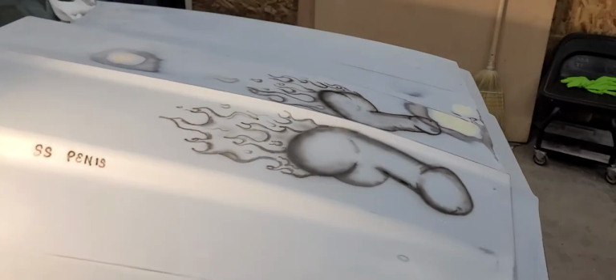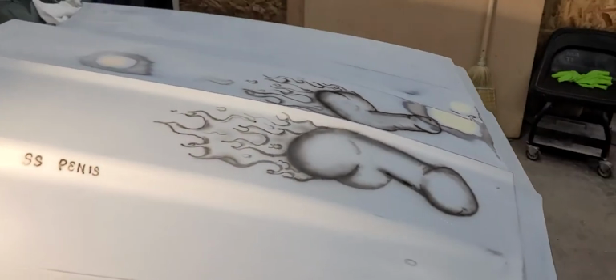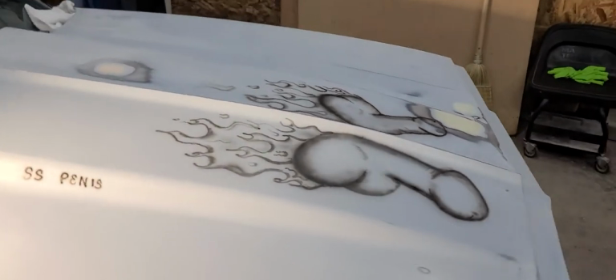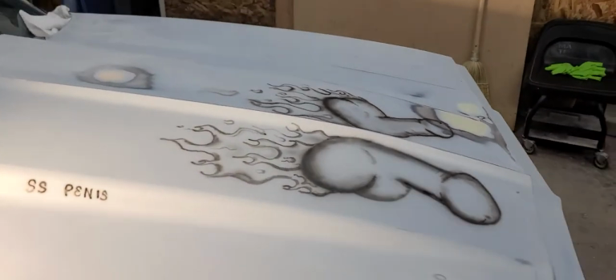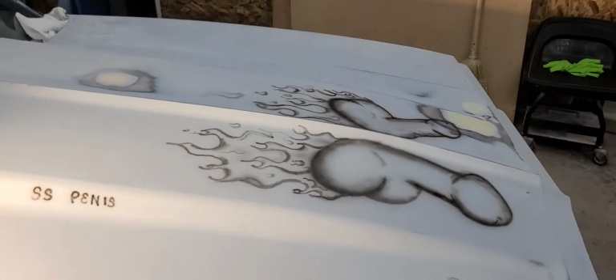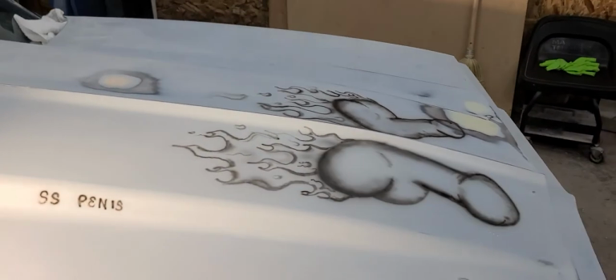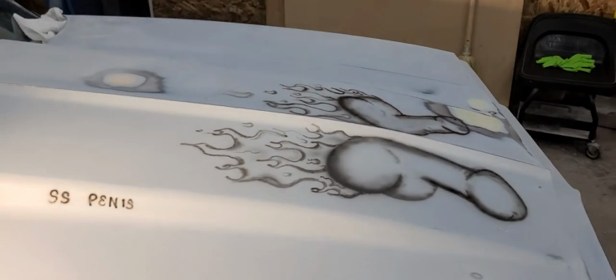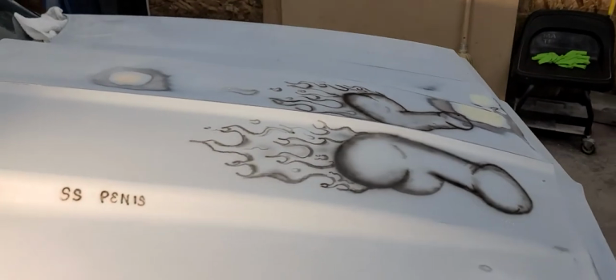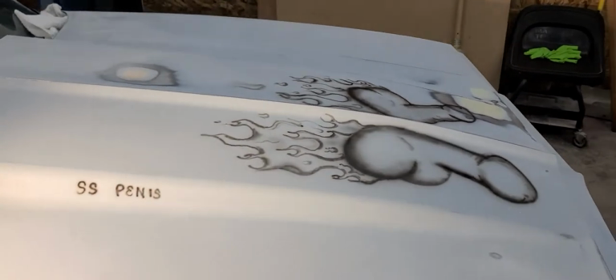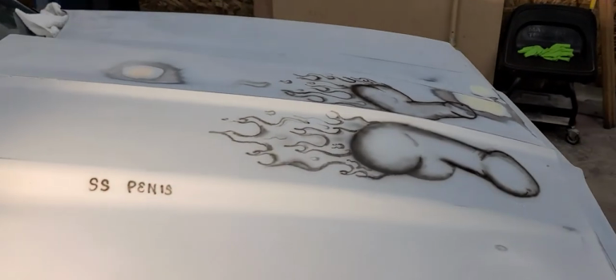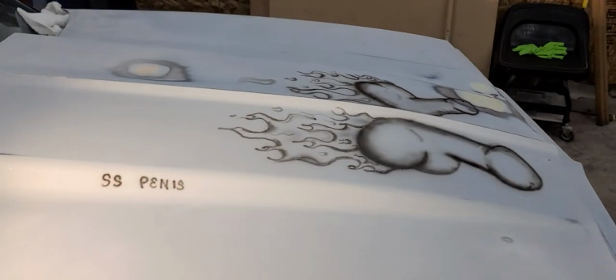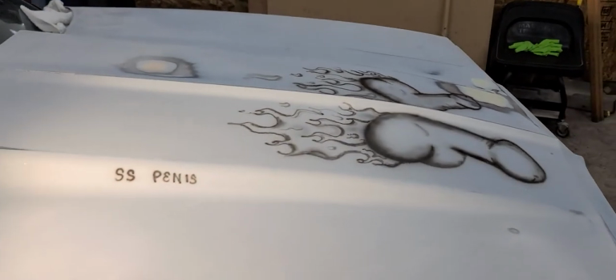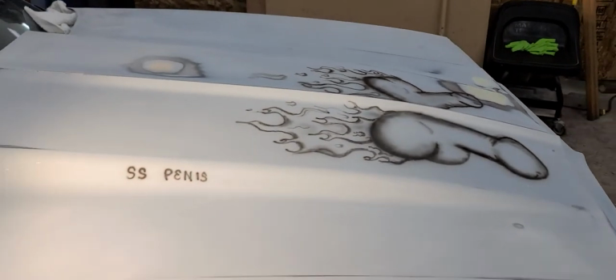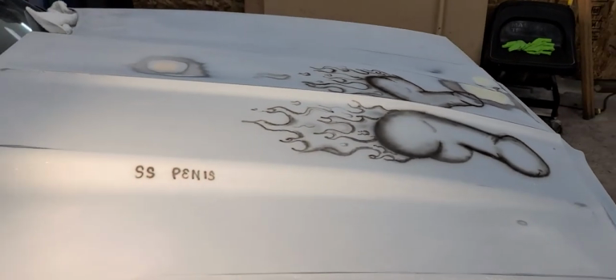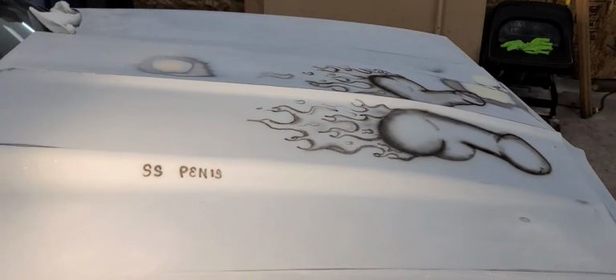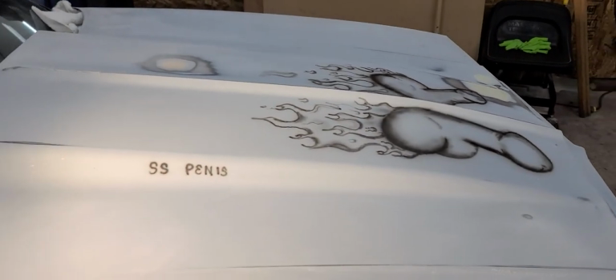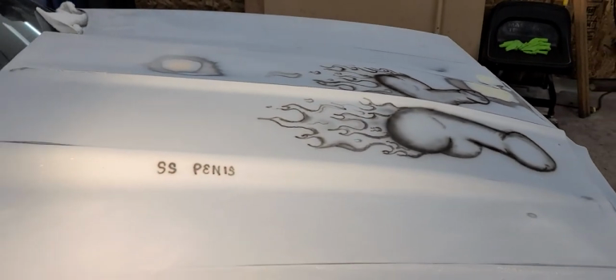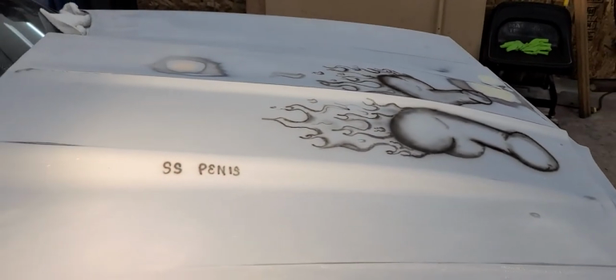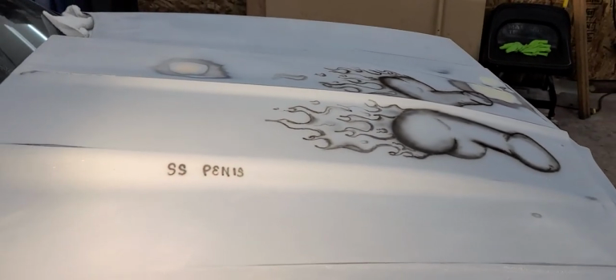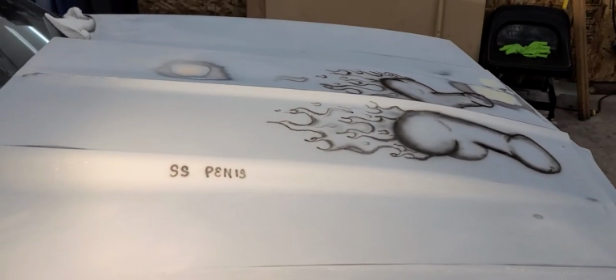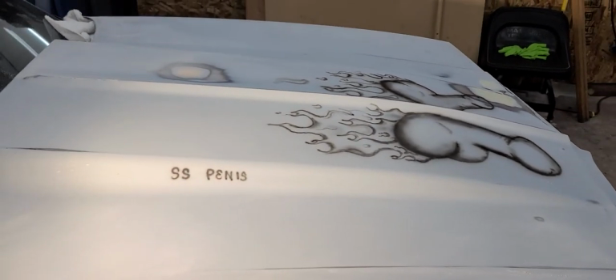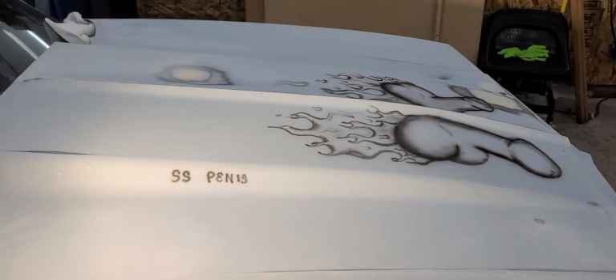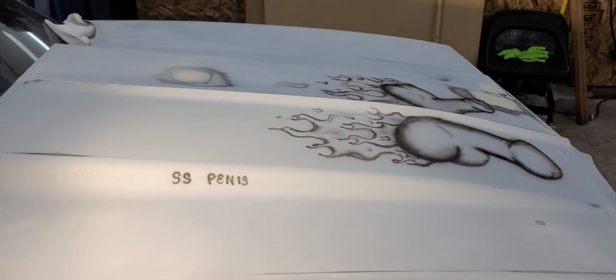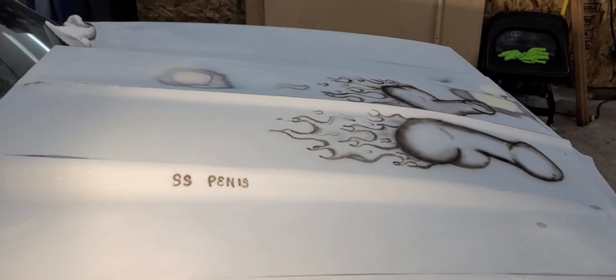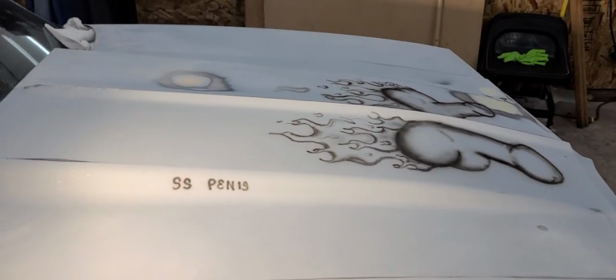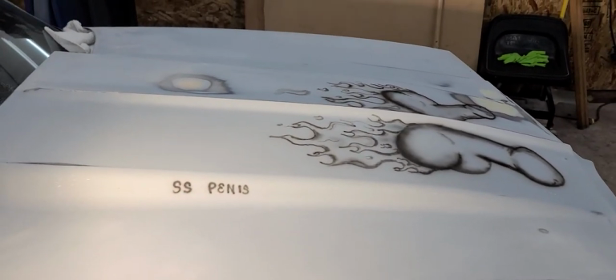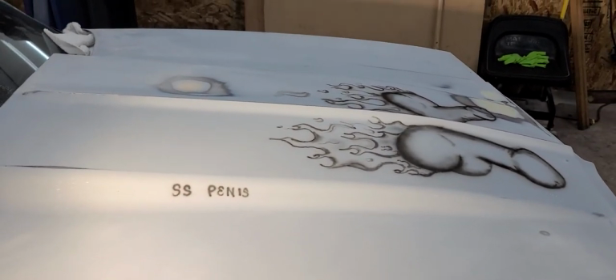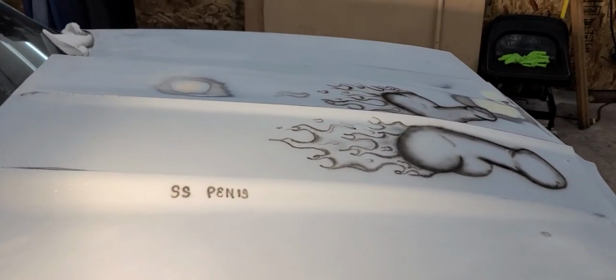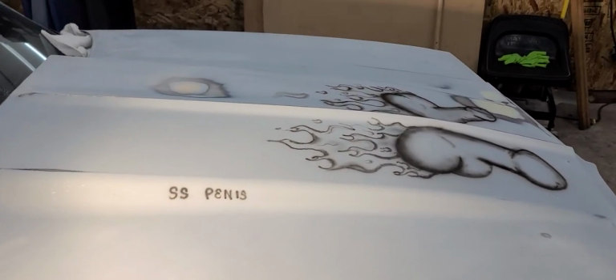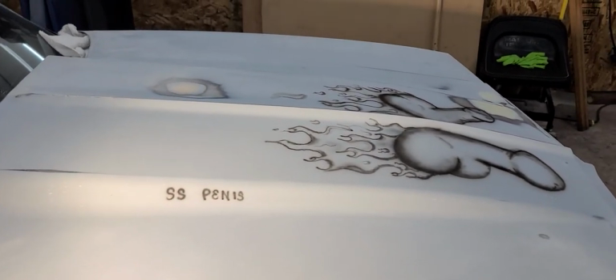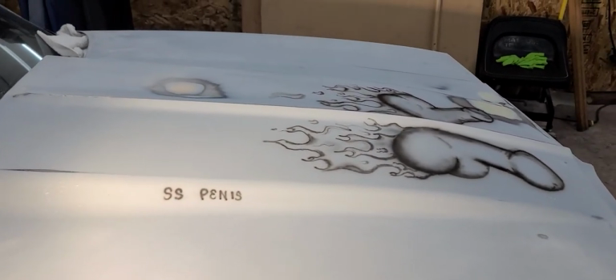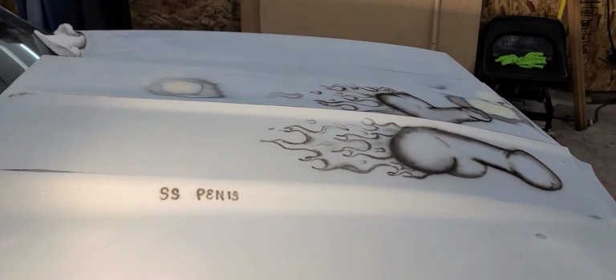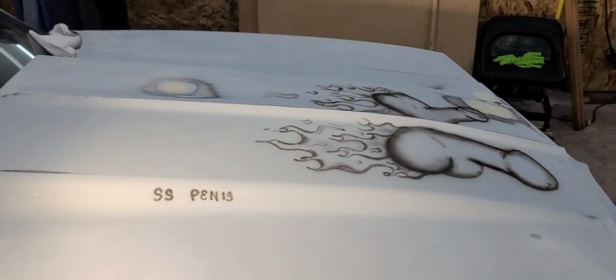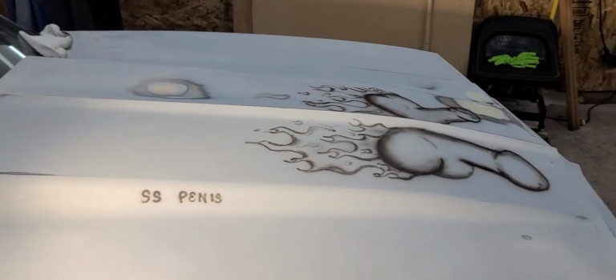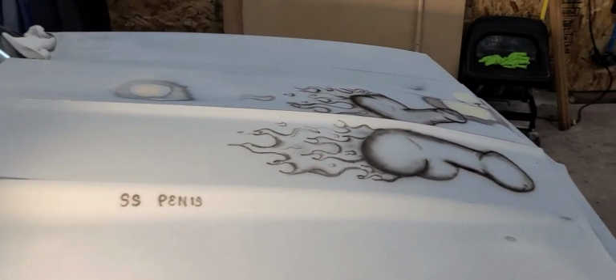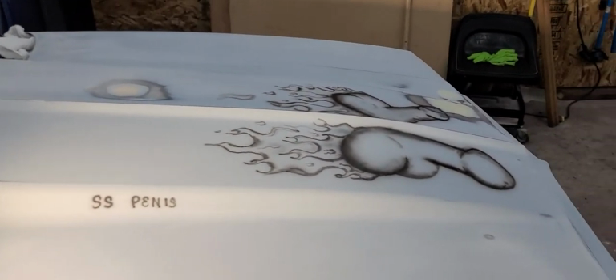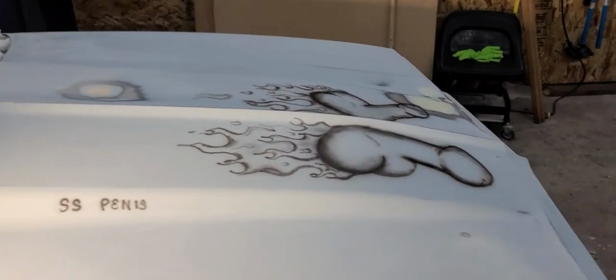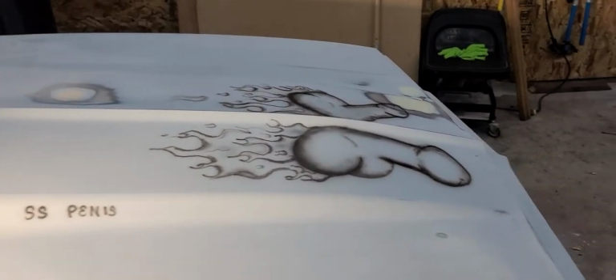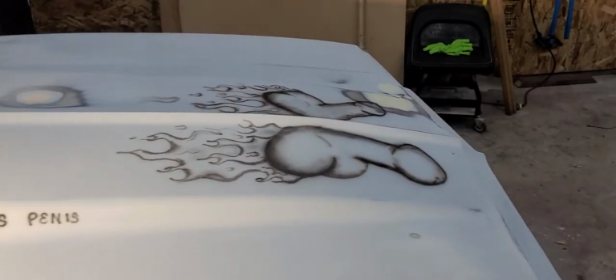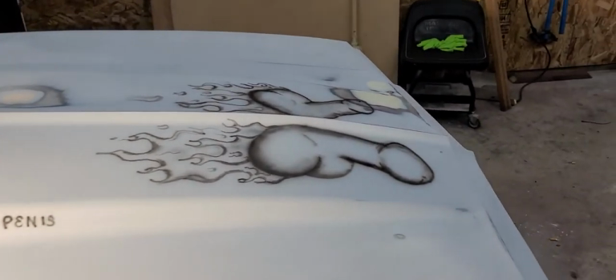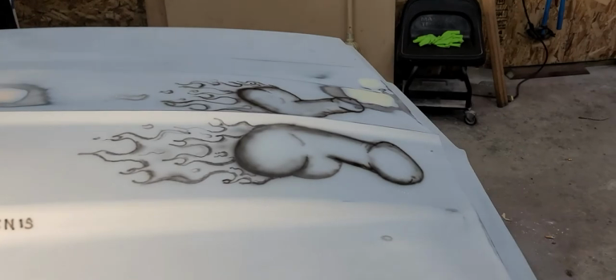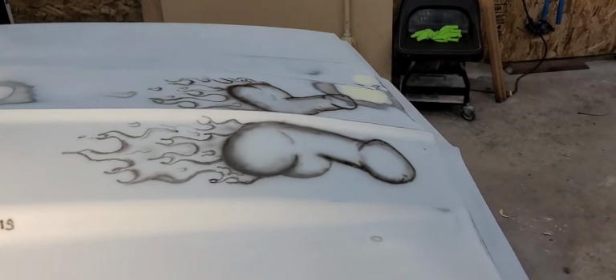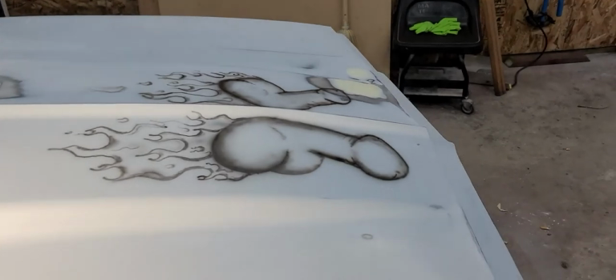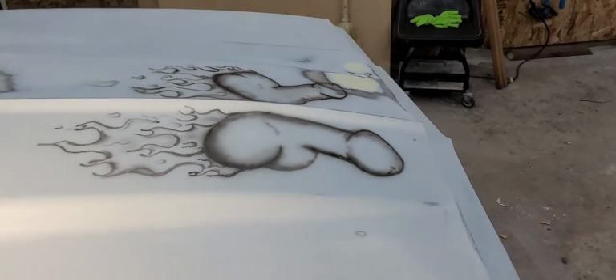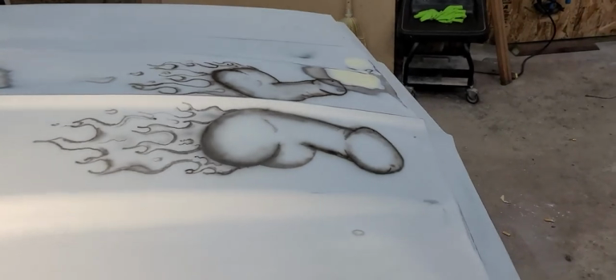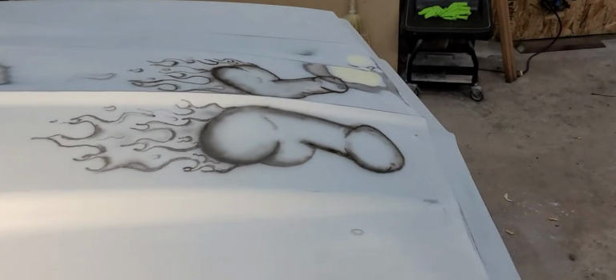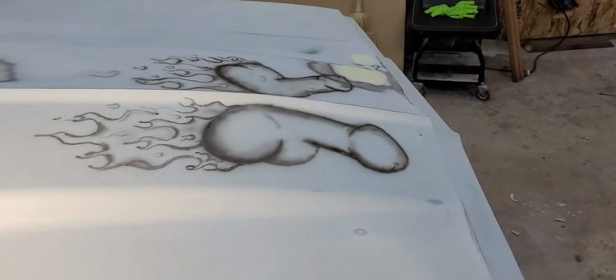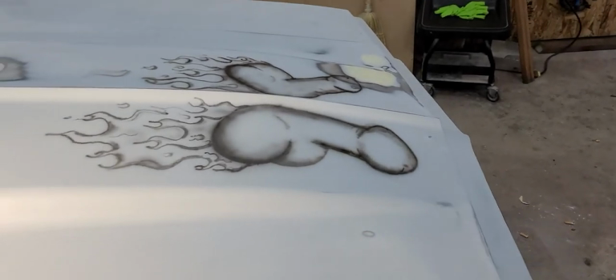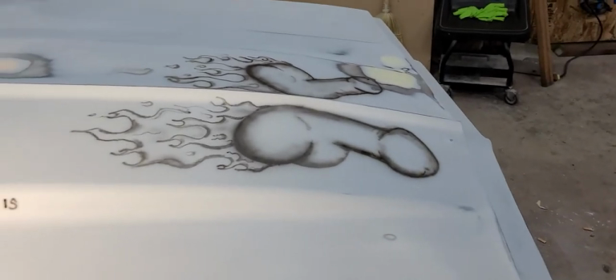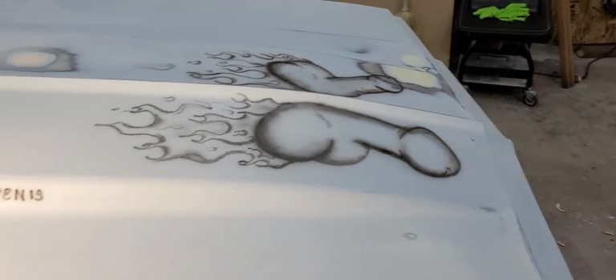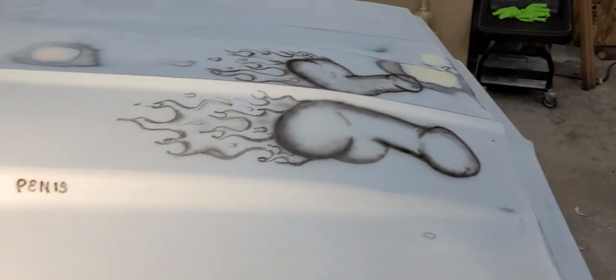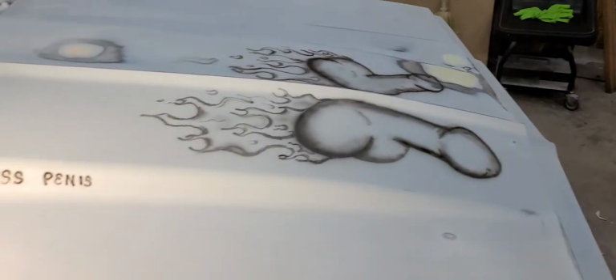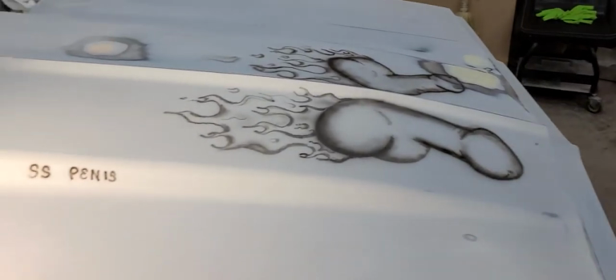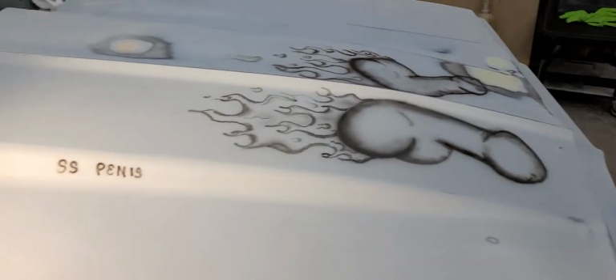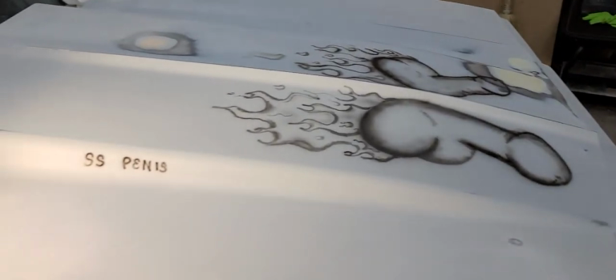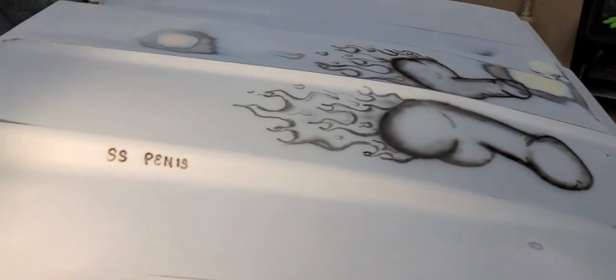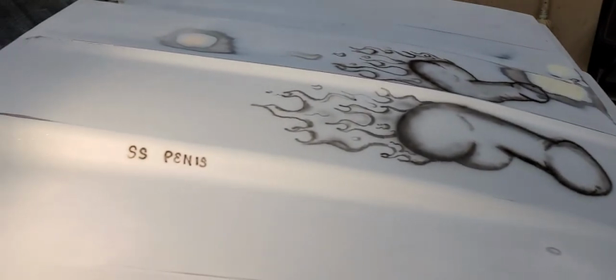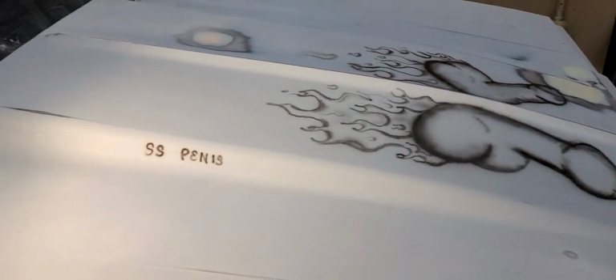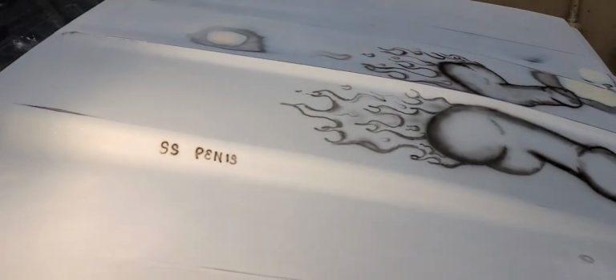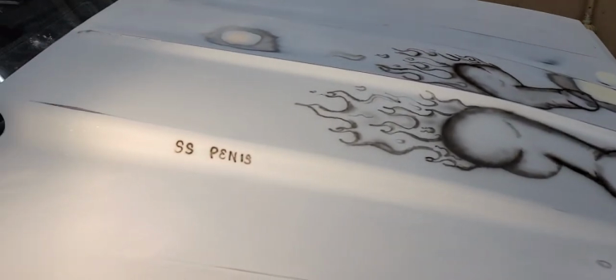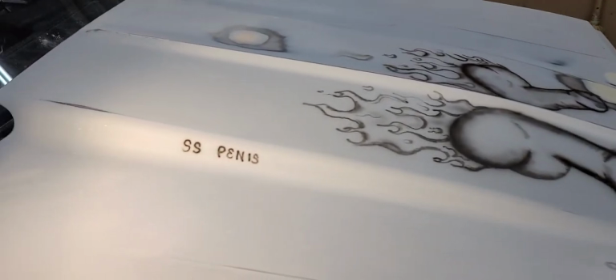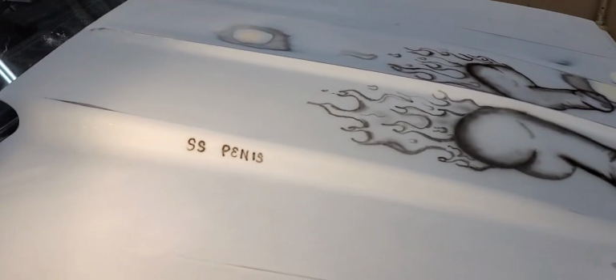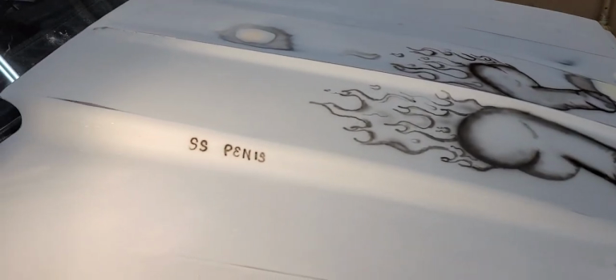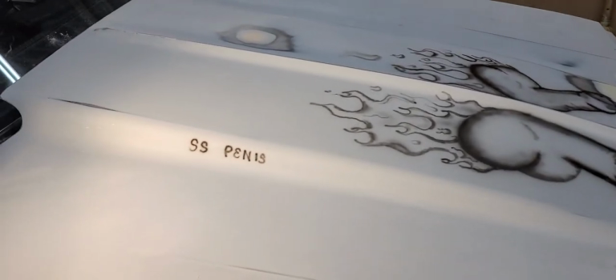I wanted to show you guys my mad skills at pissing people off. There you go, you dick.